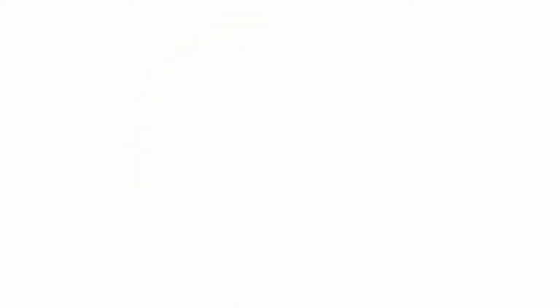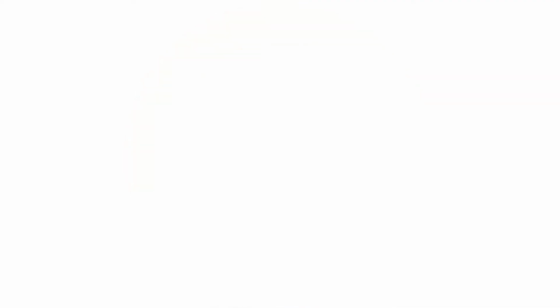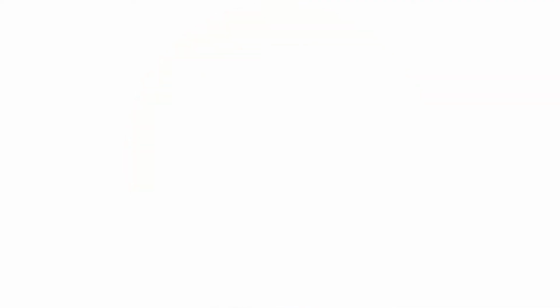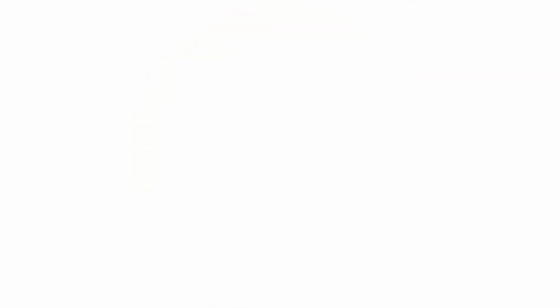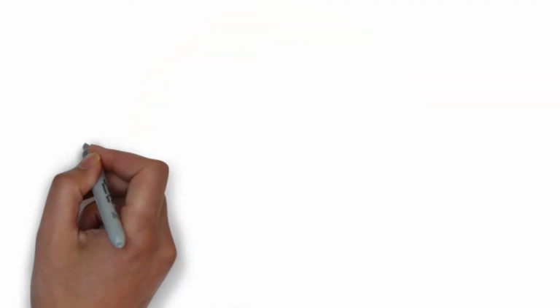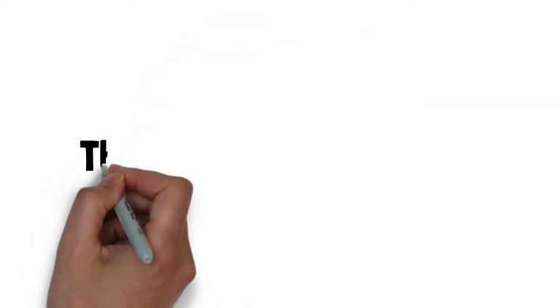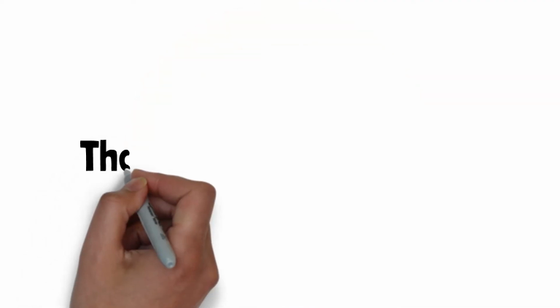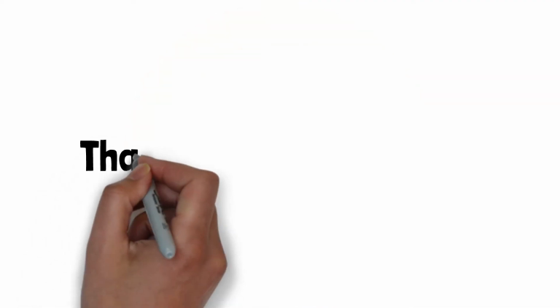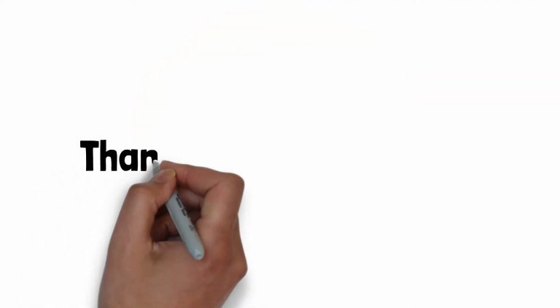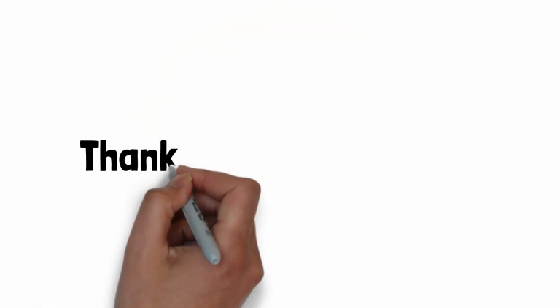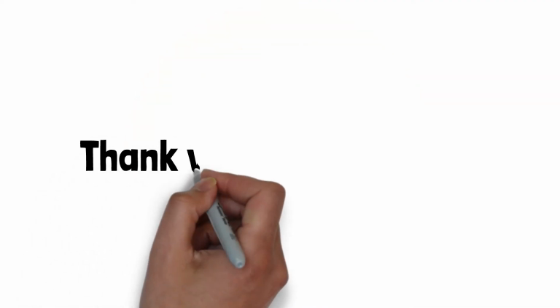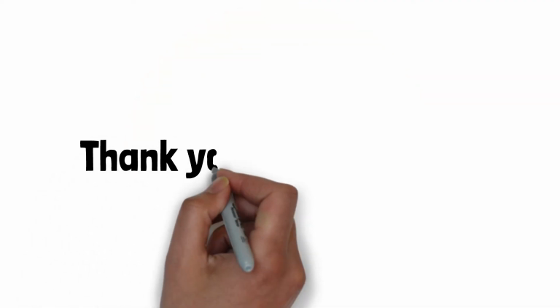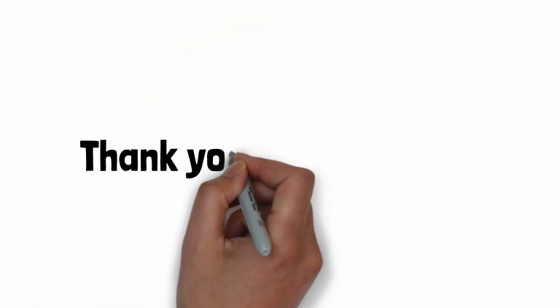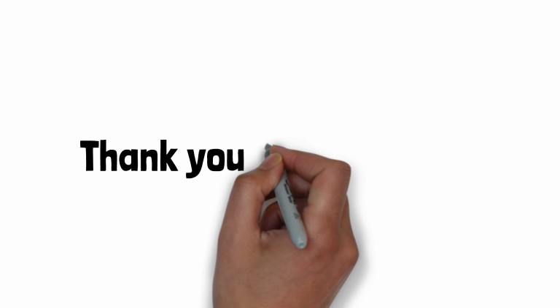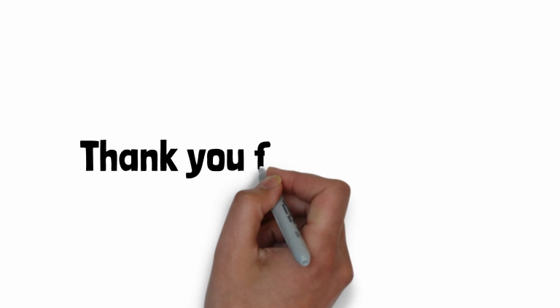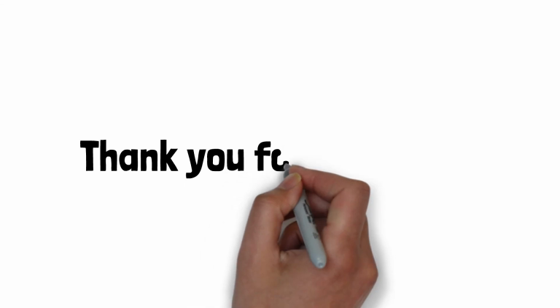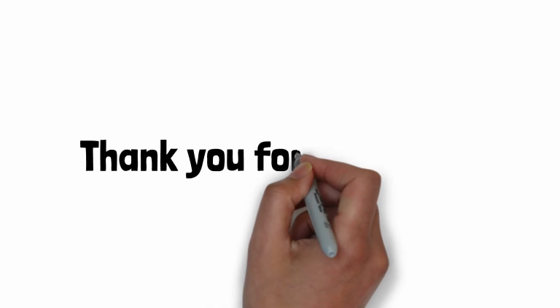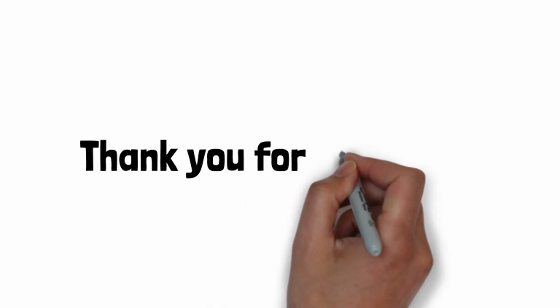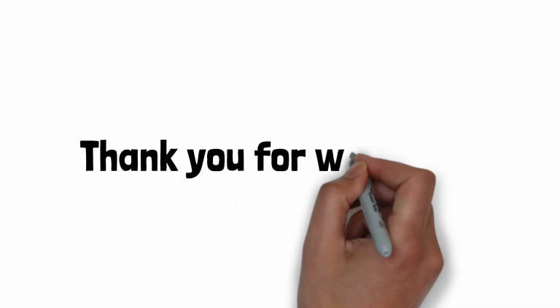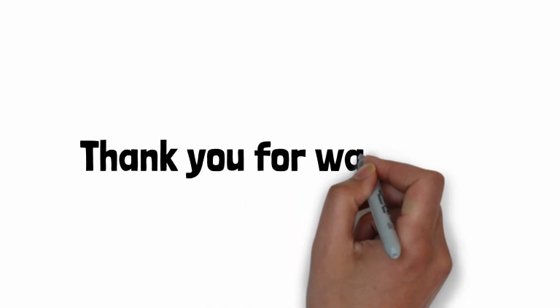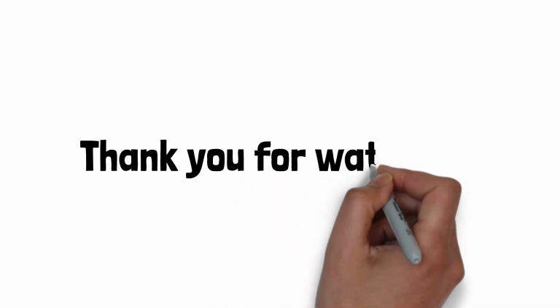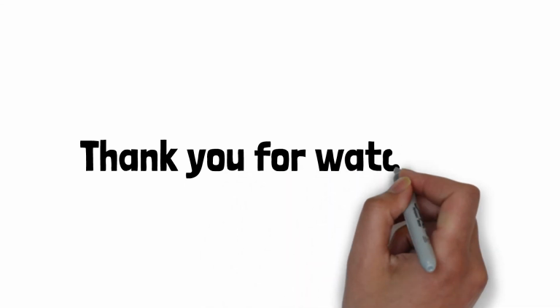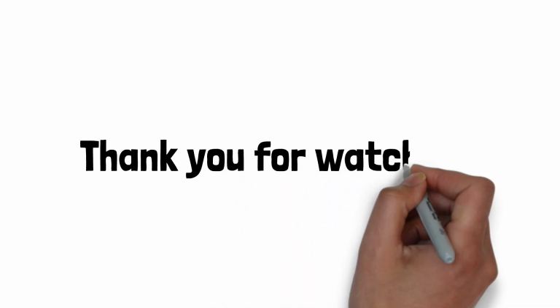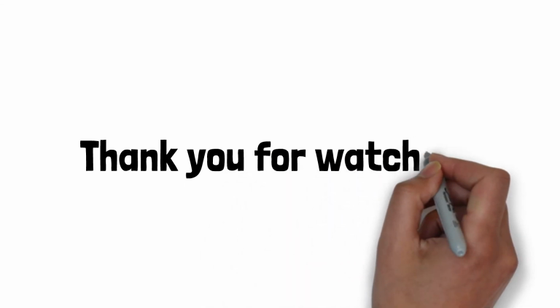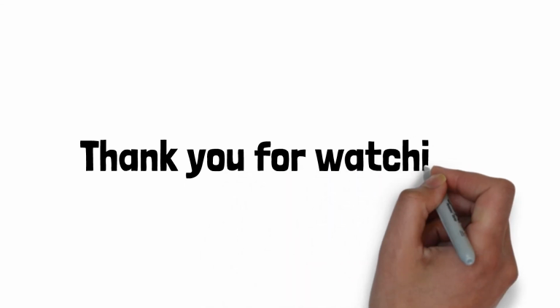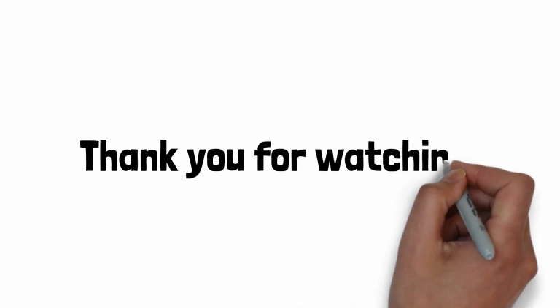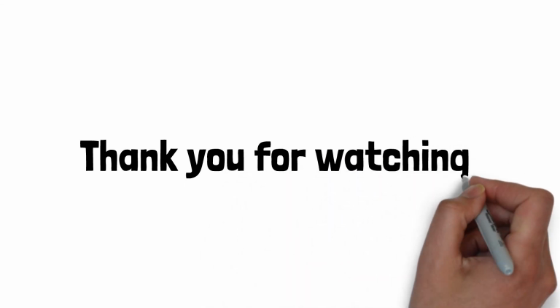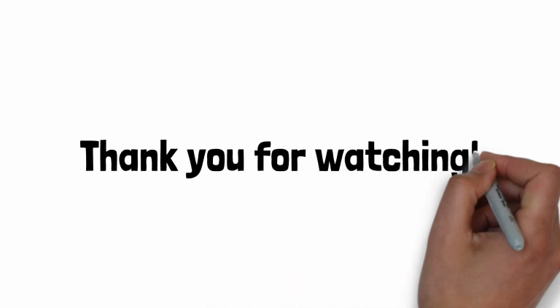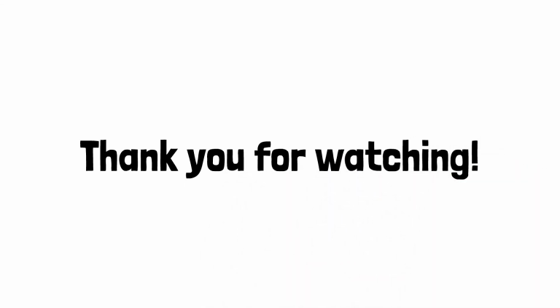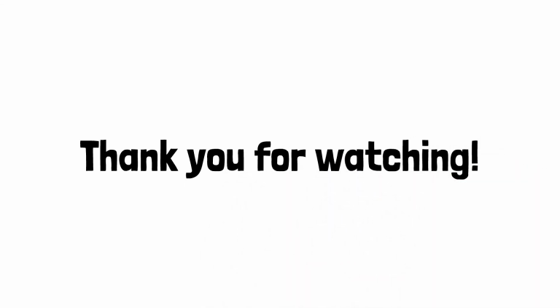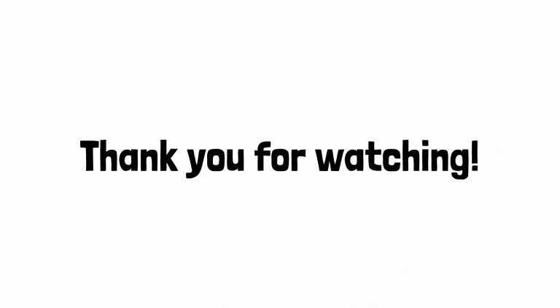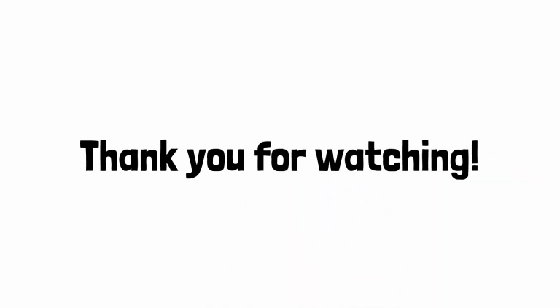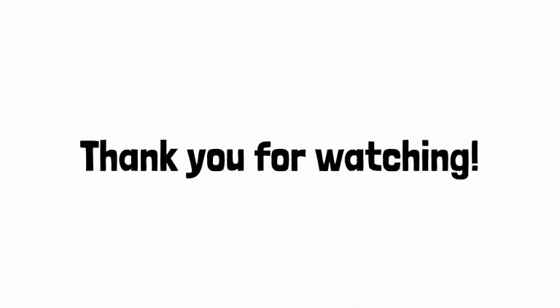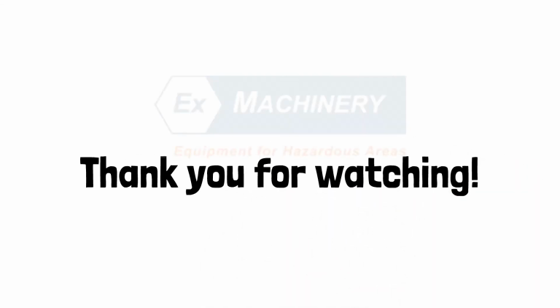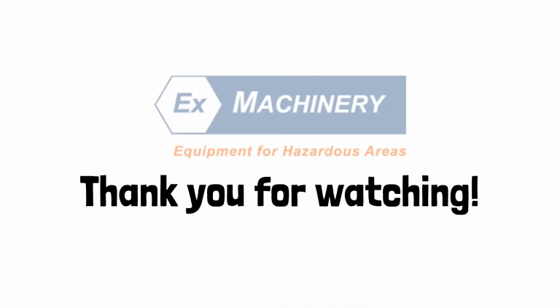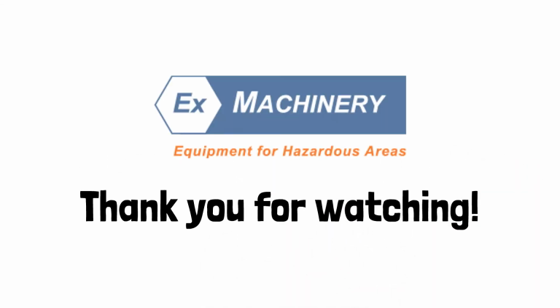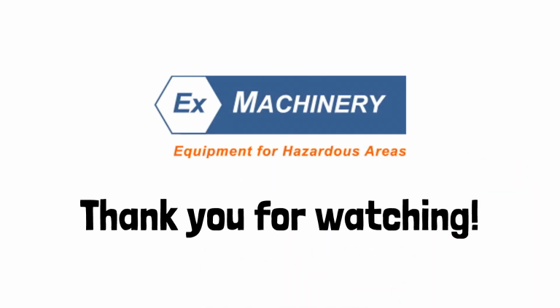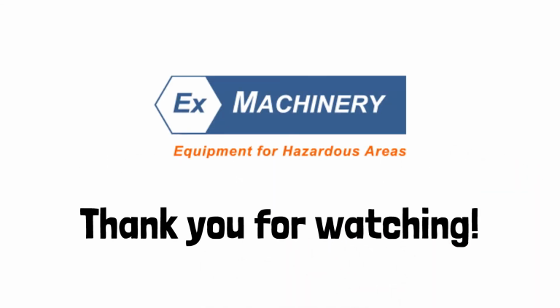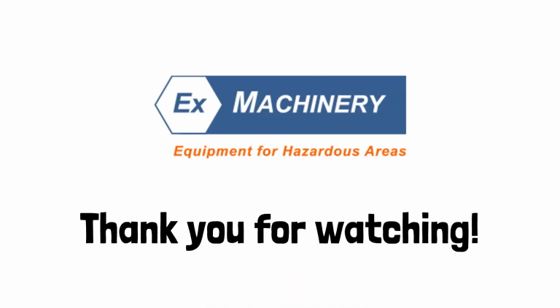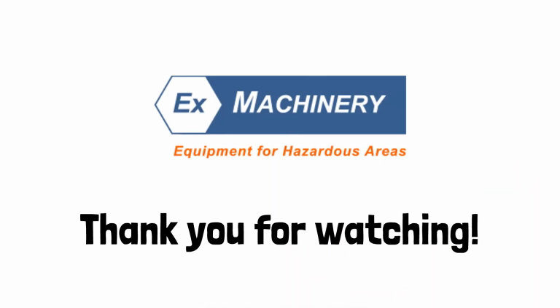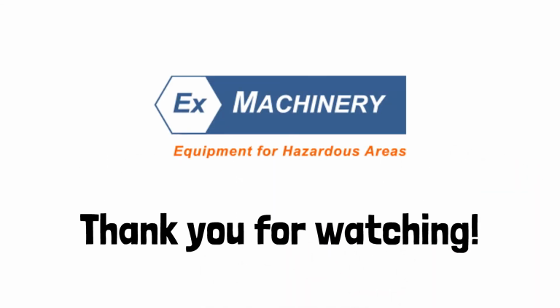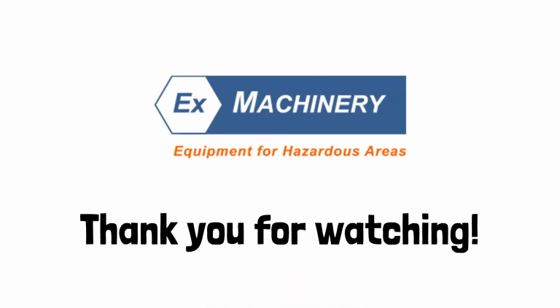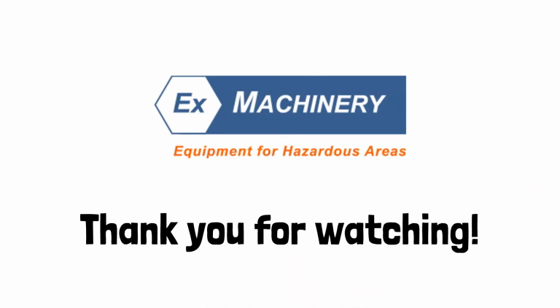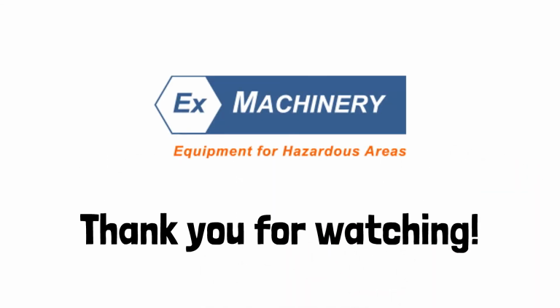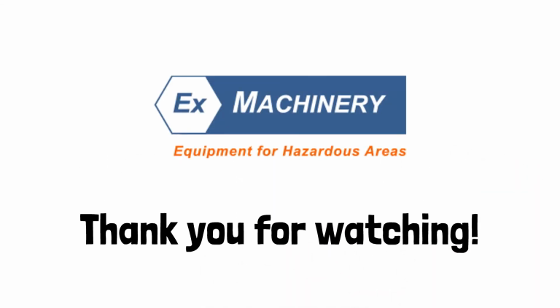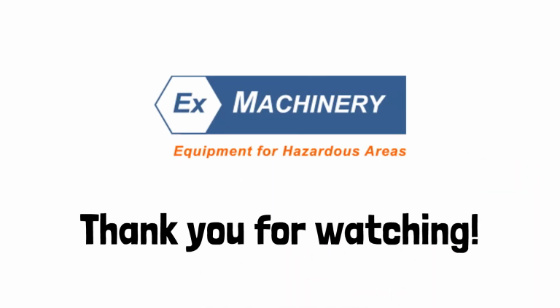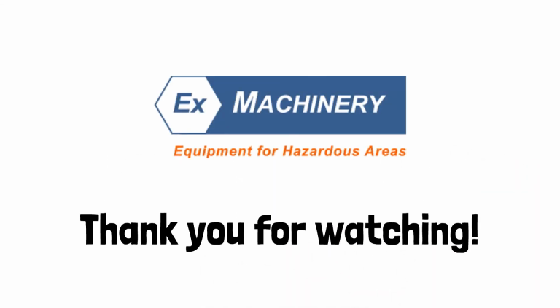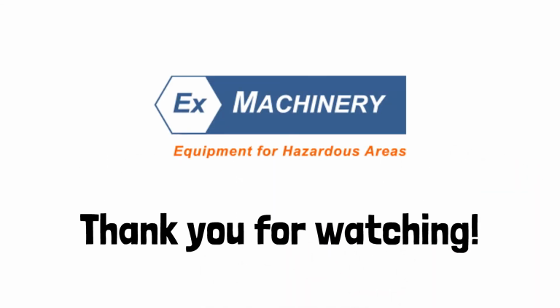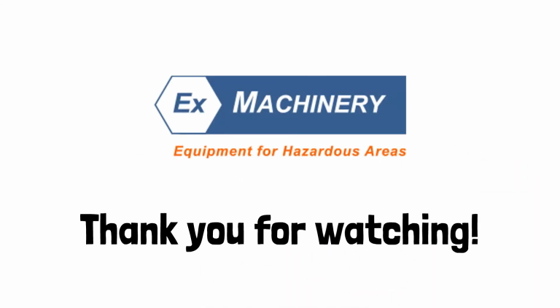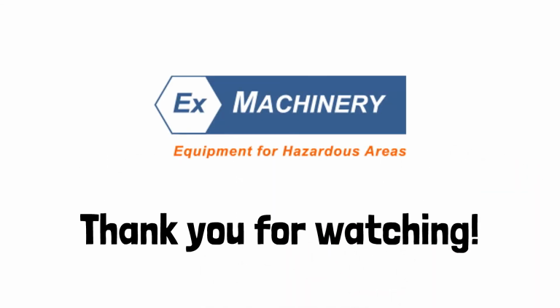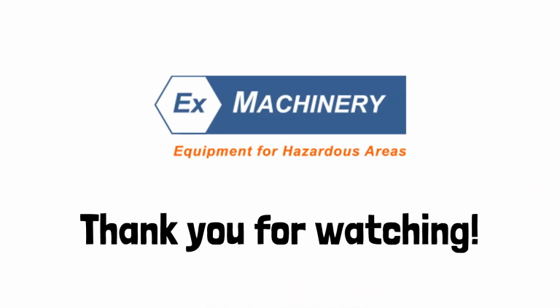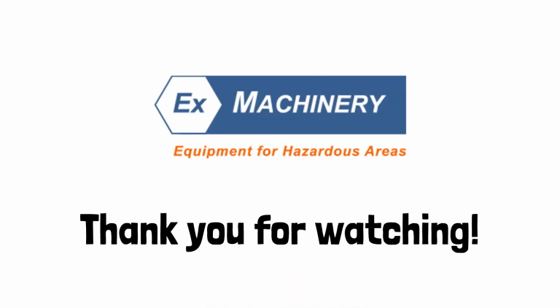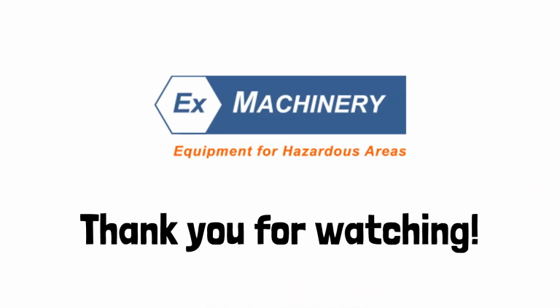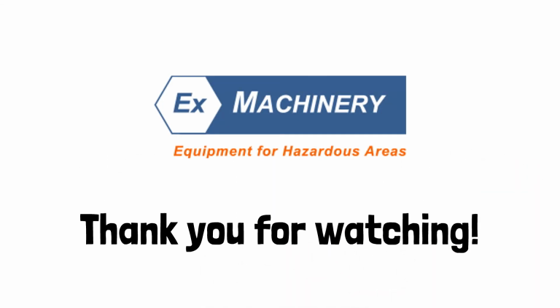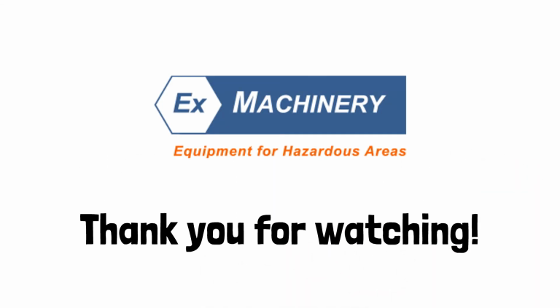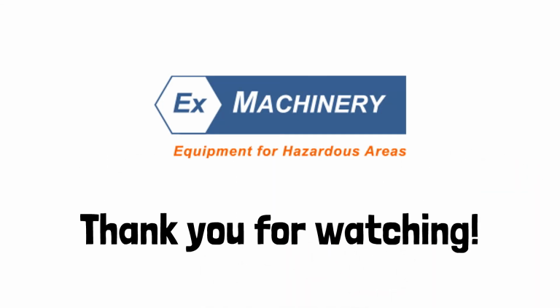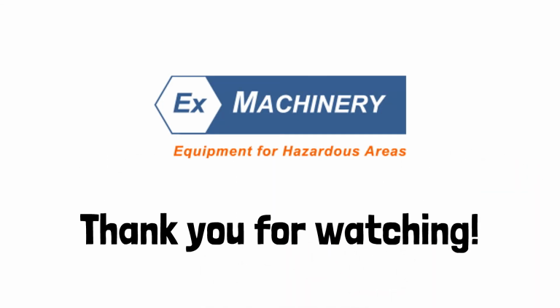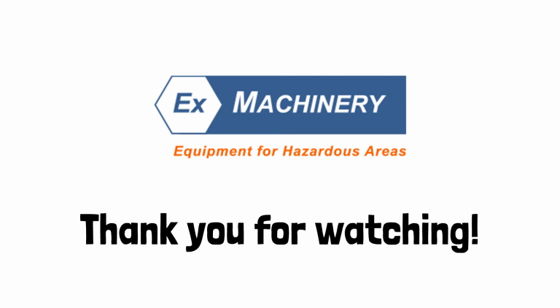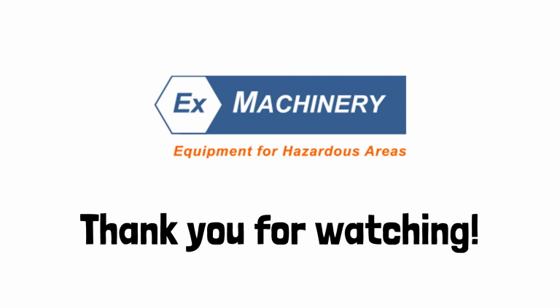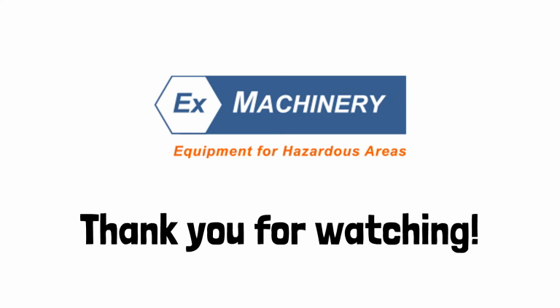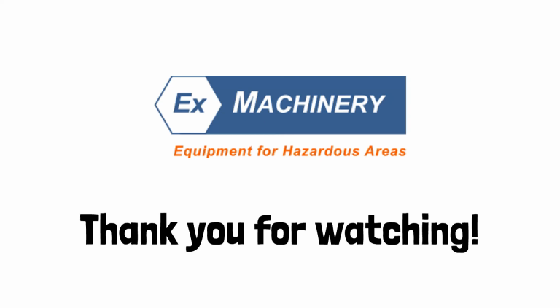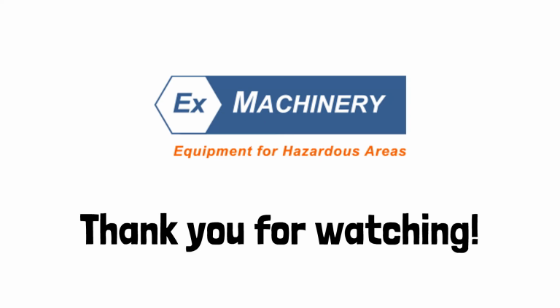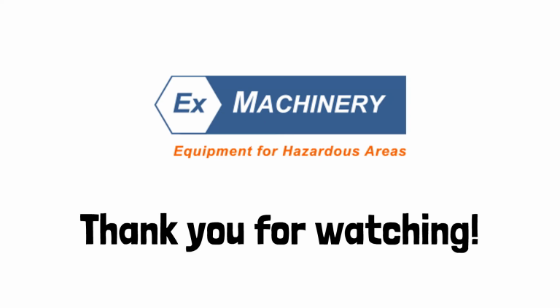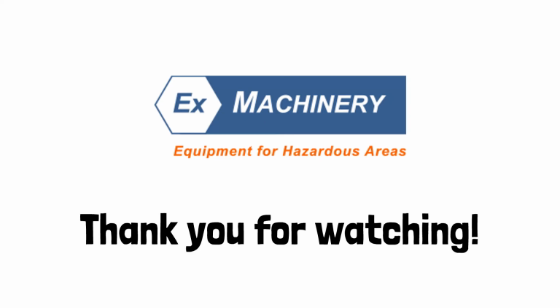And that's the ATEX zones in short. Thank you for watching! For more information, visit ex-machinery.com.